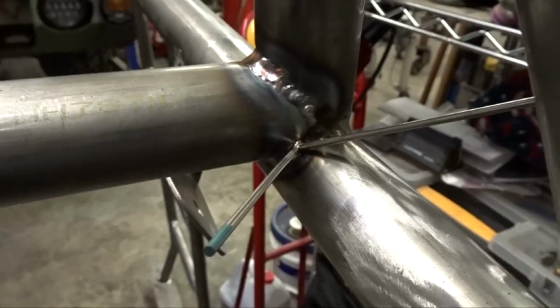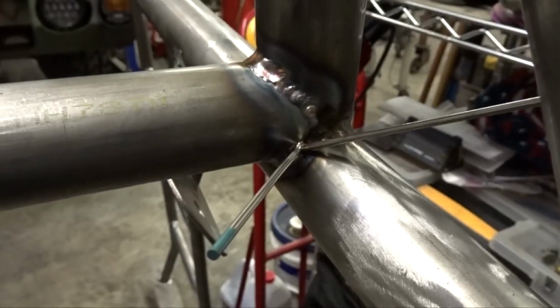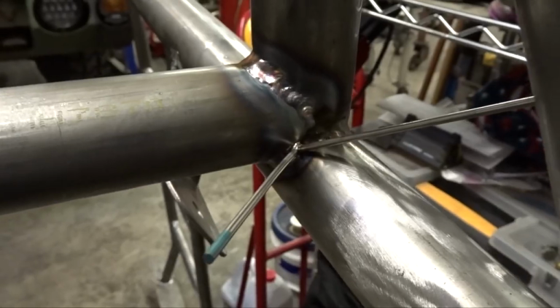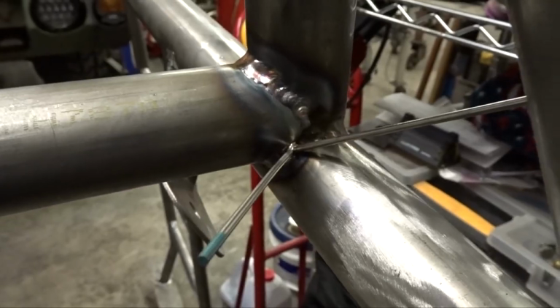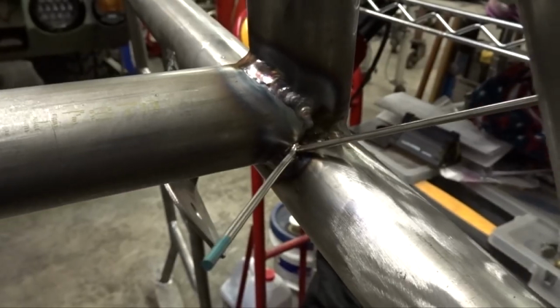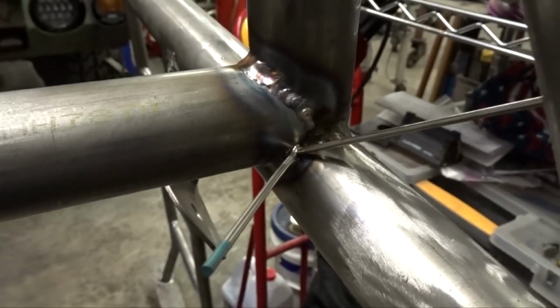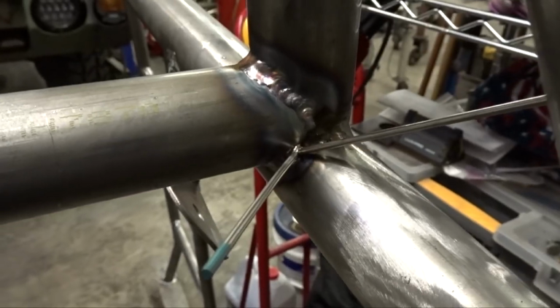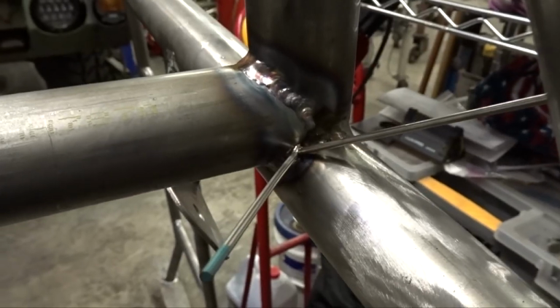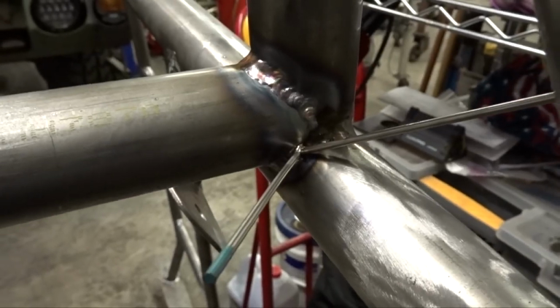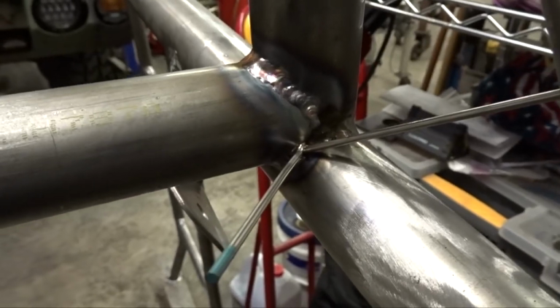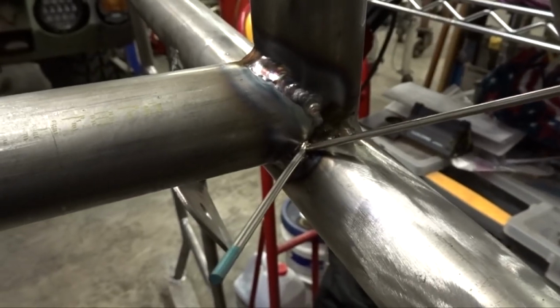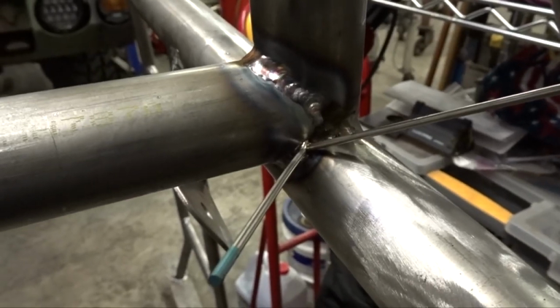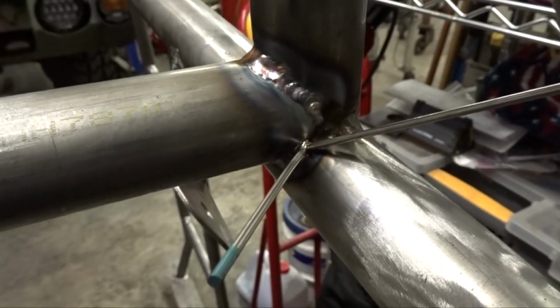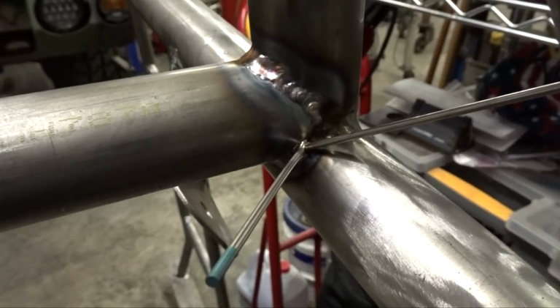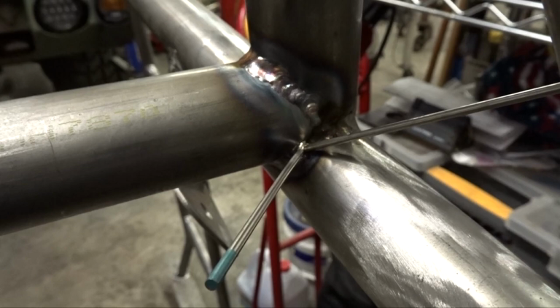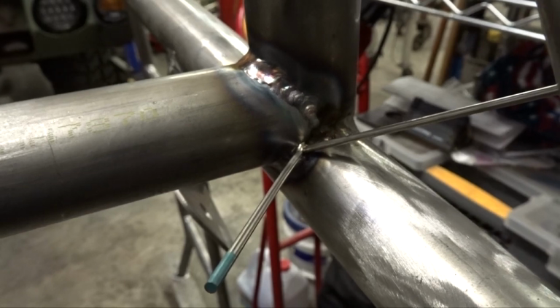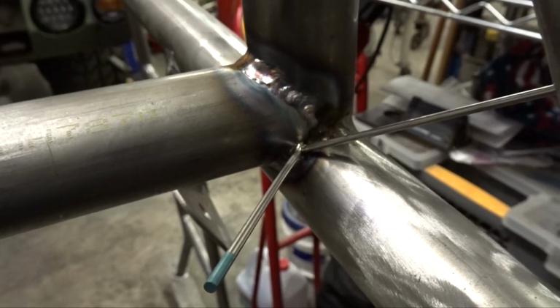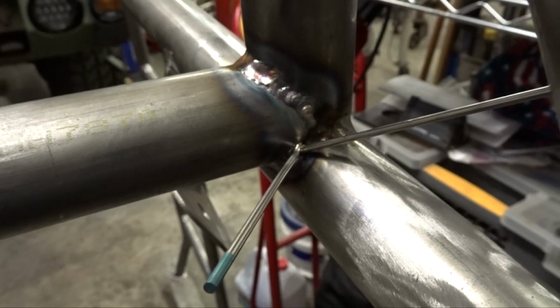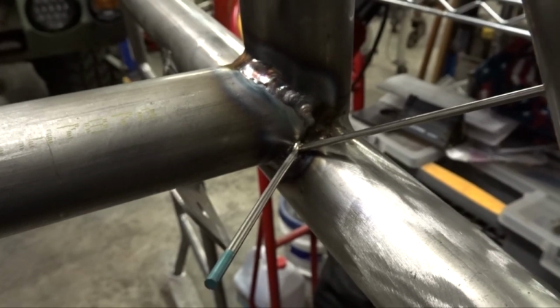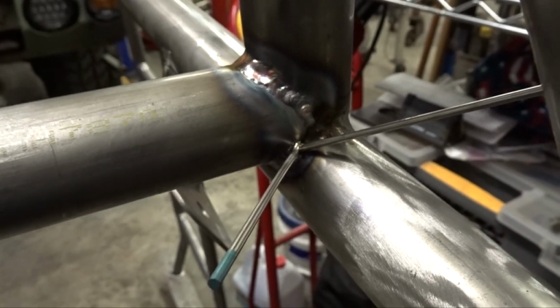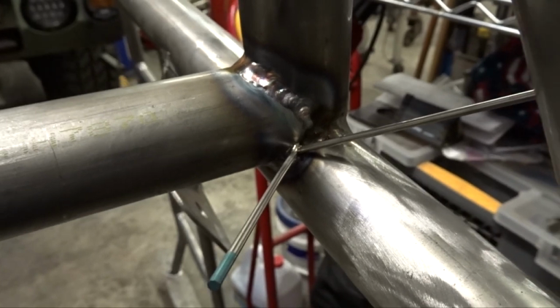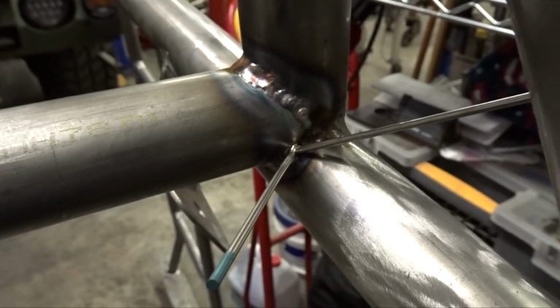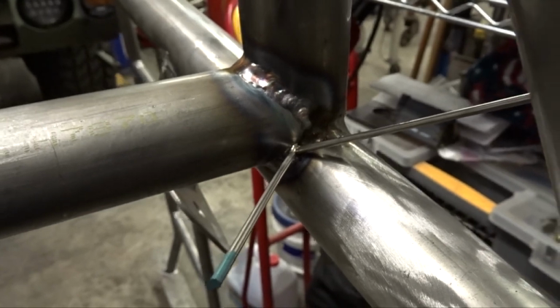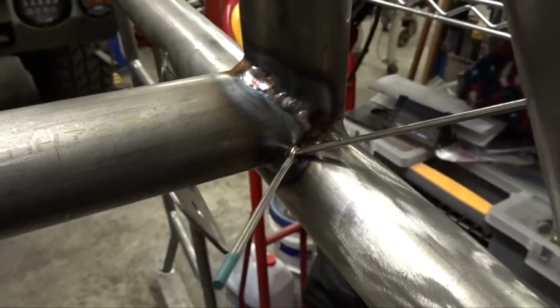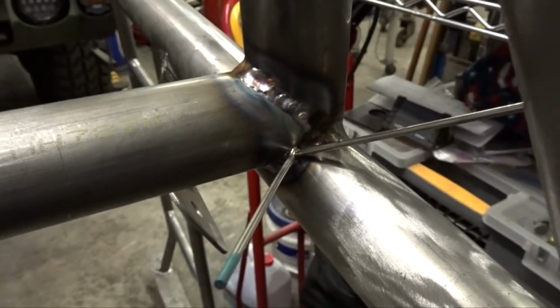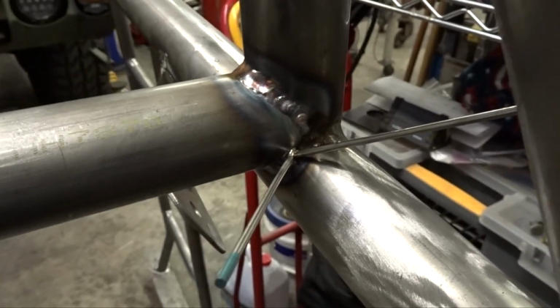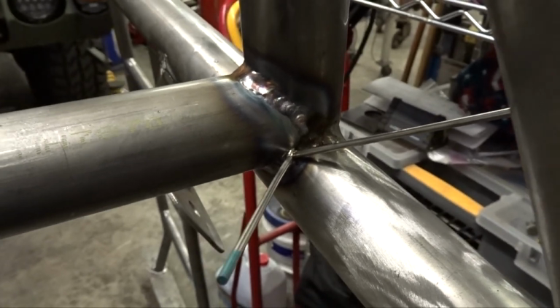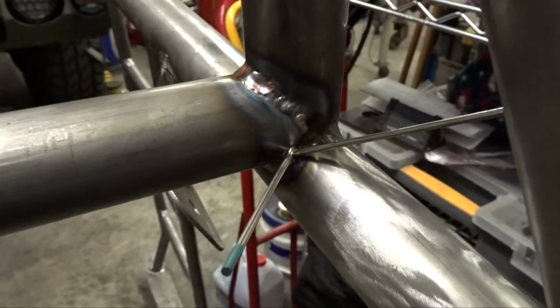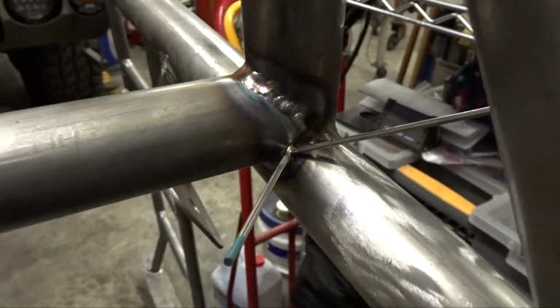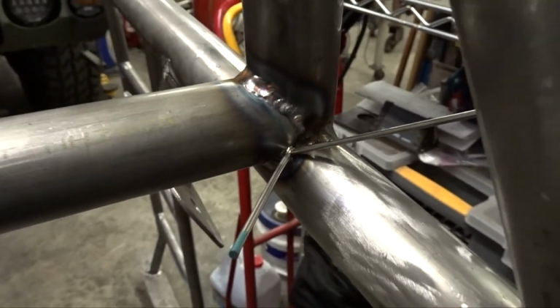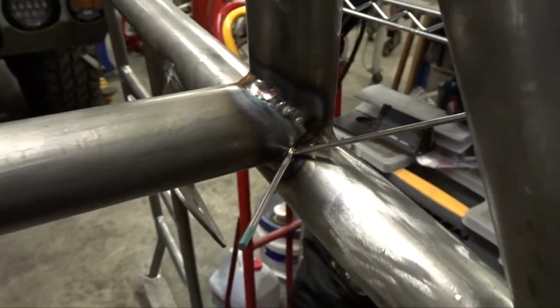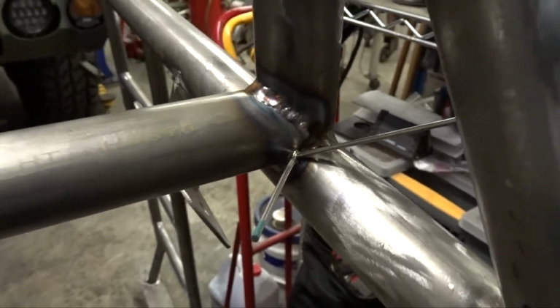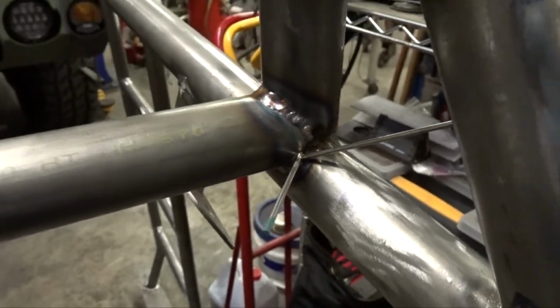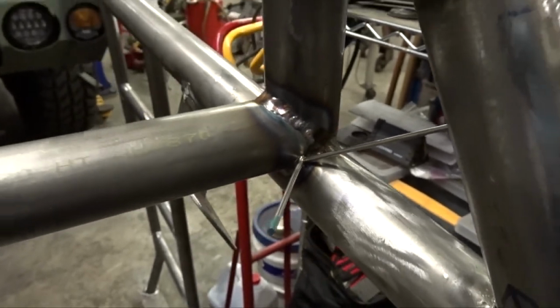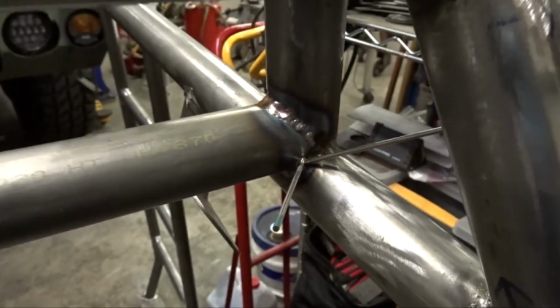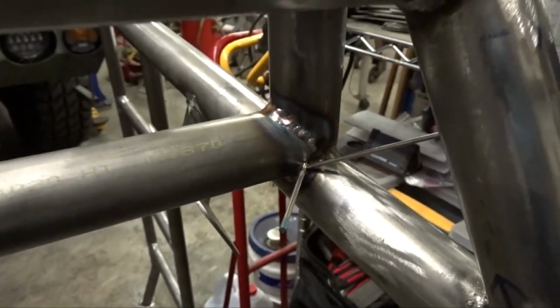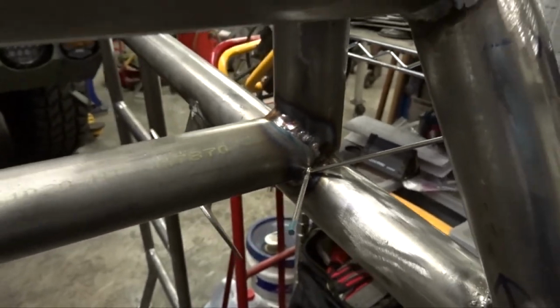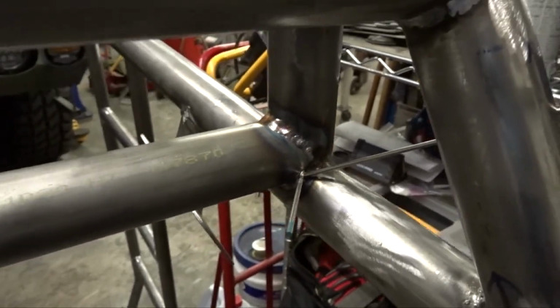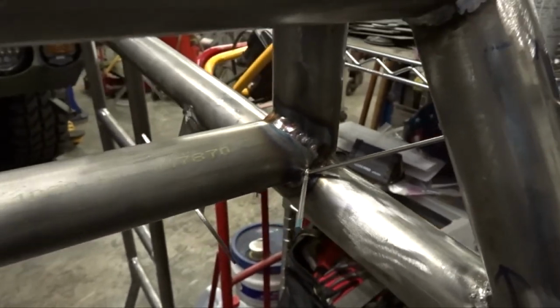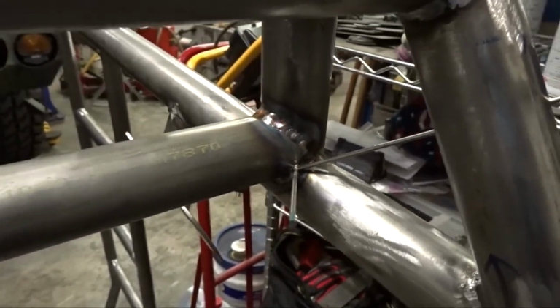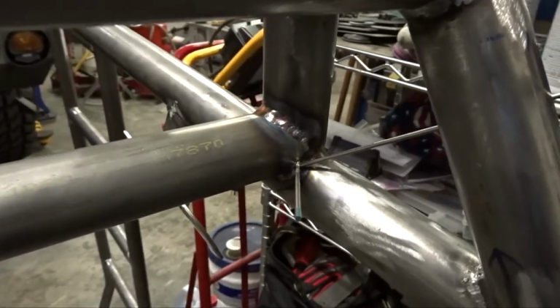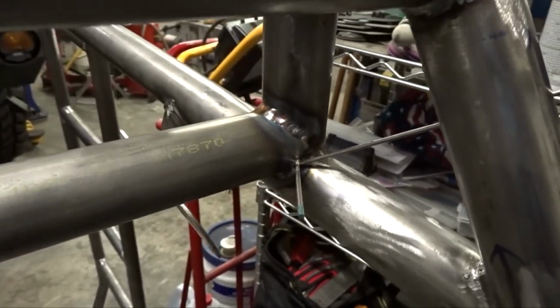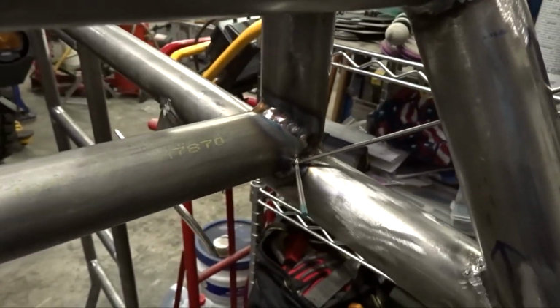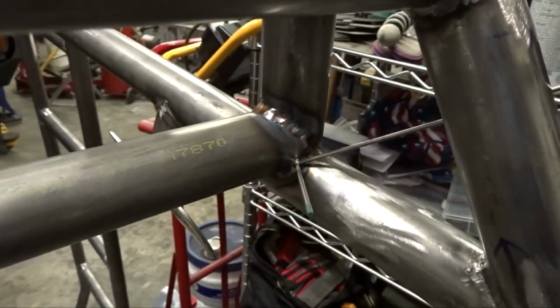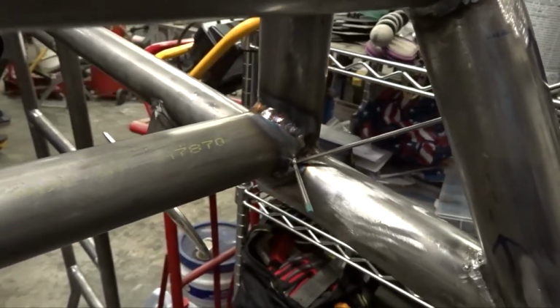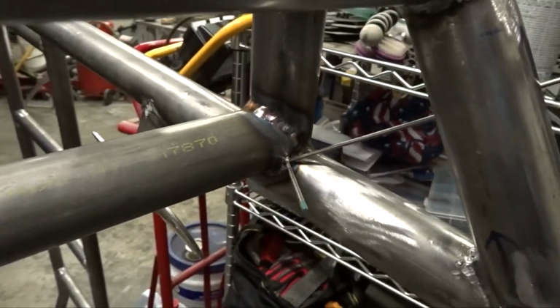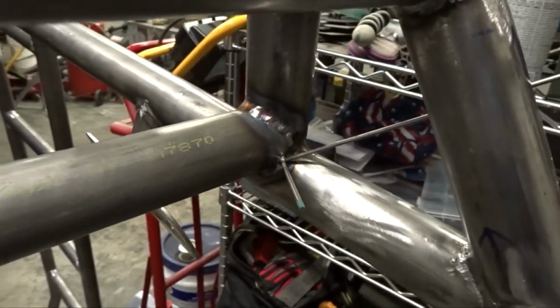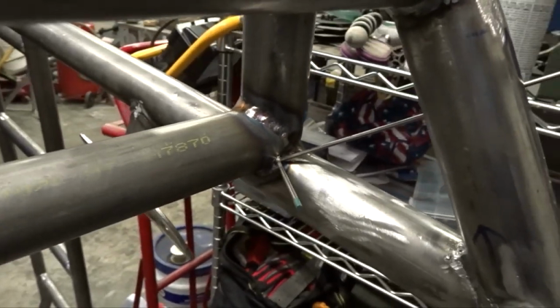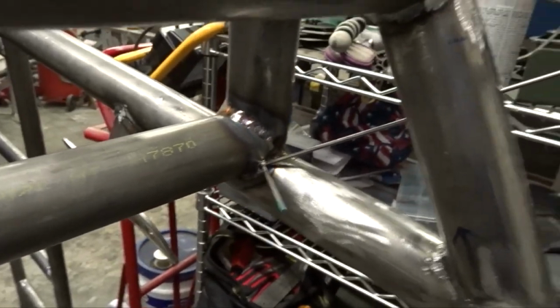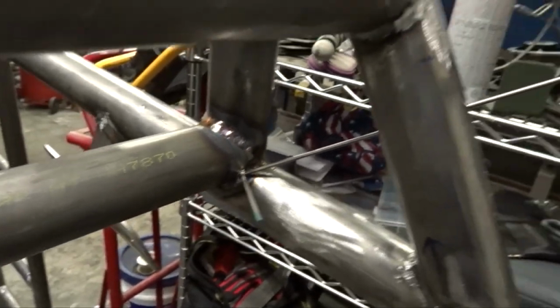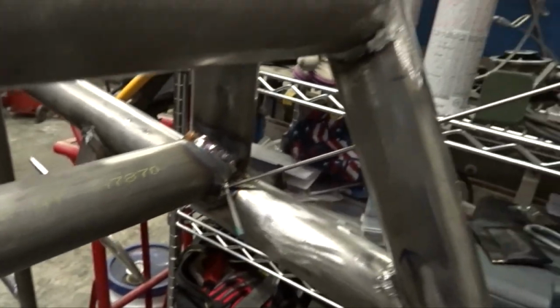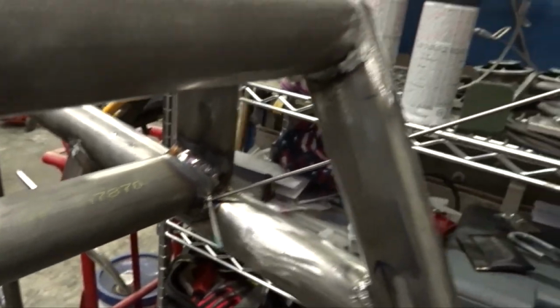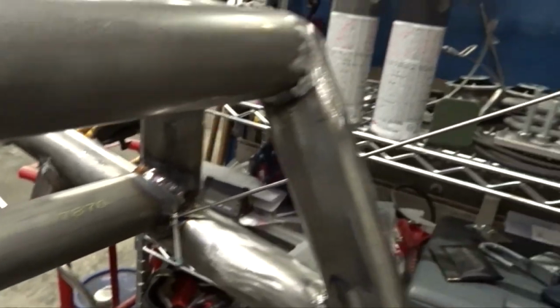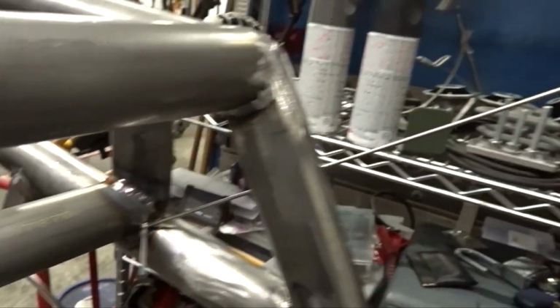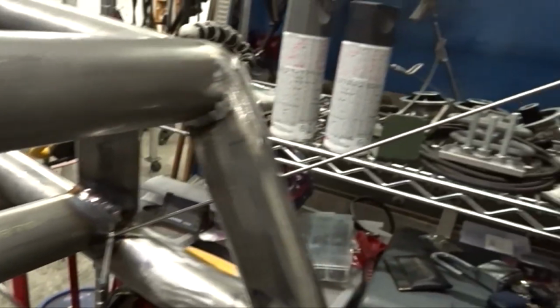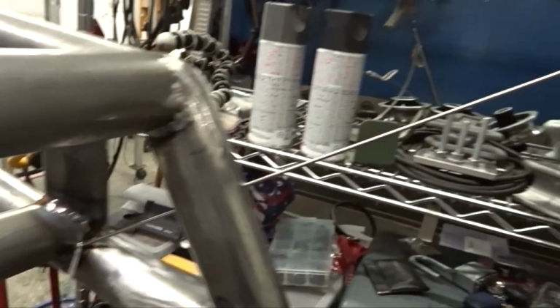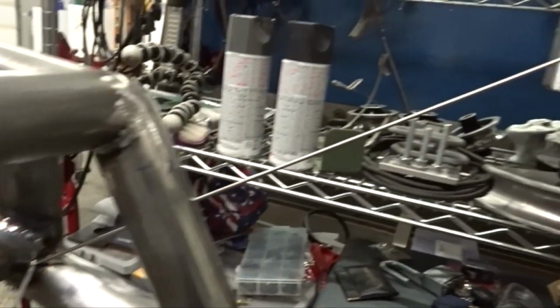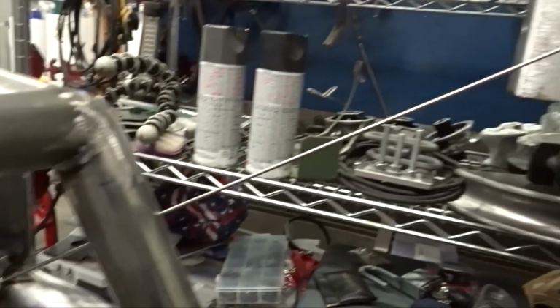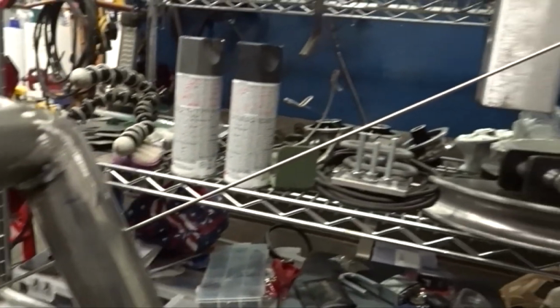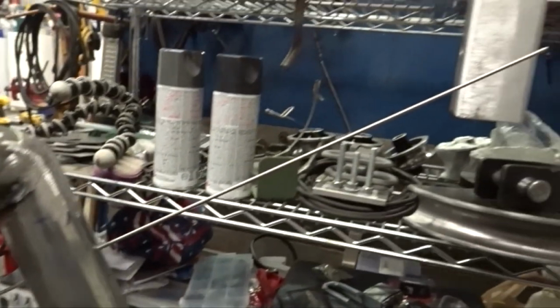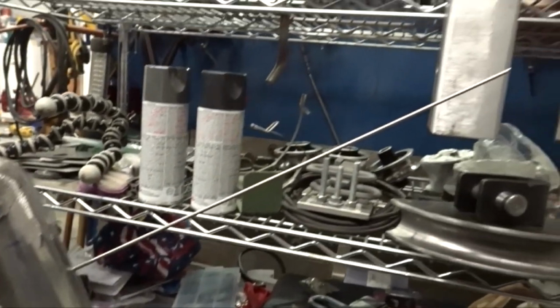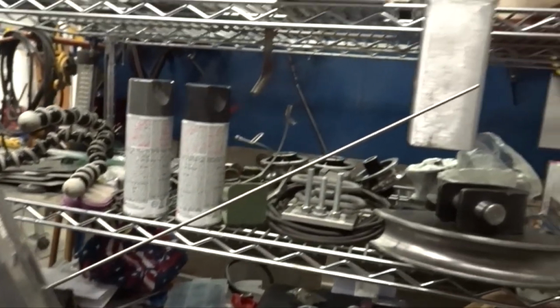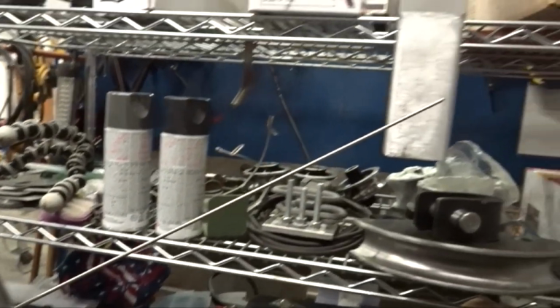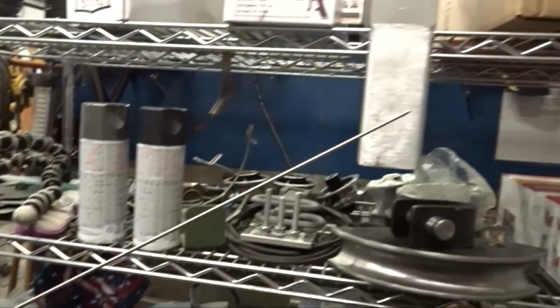This is what happens when you take a step back, trip over a radio, and jam your tungsten into your weld and your welding rod.